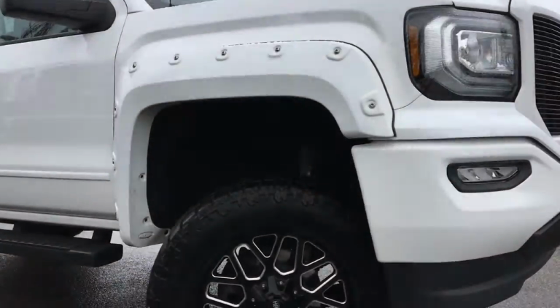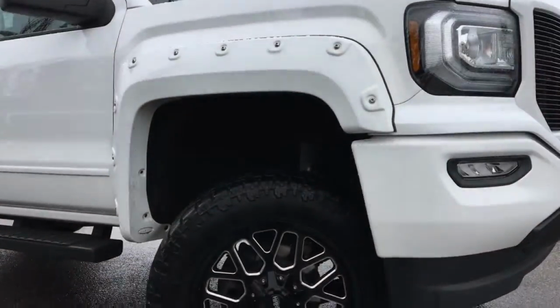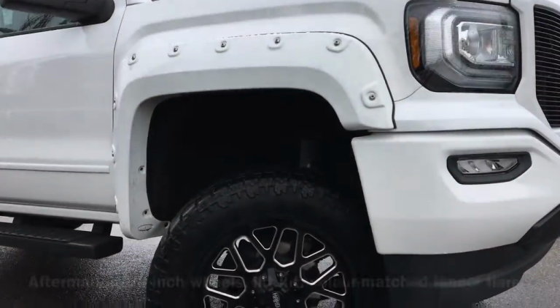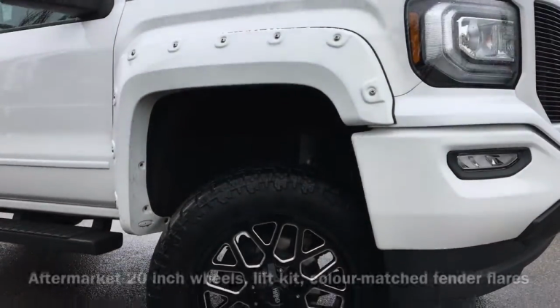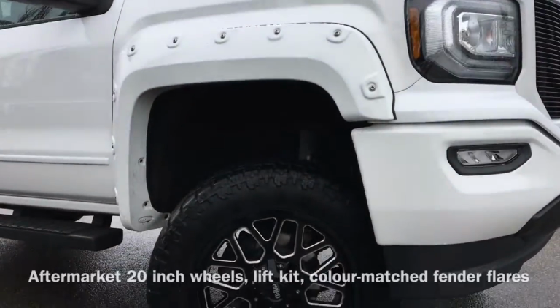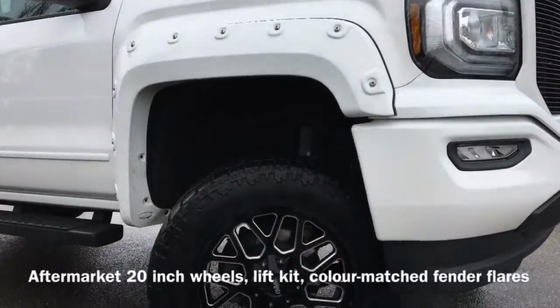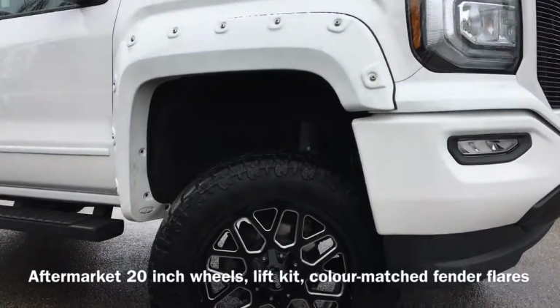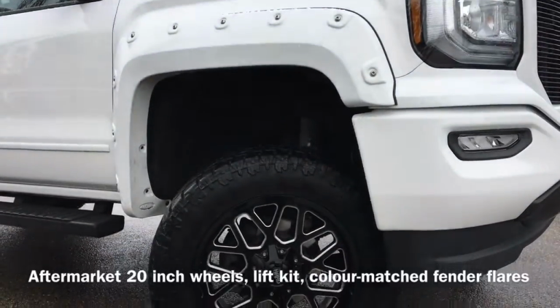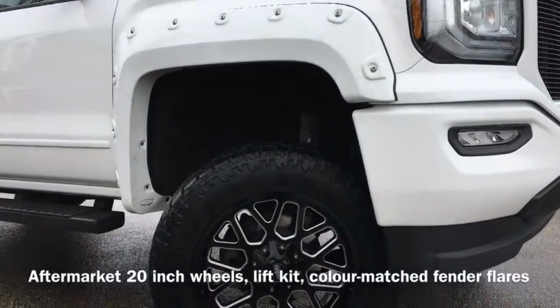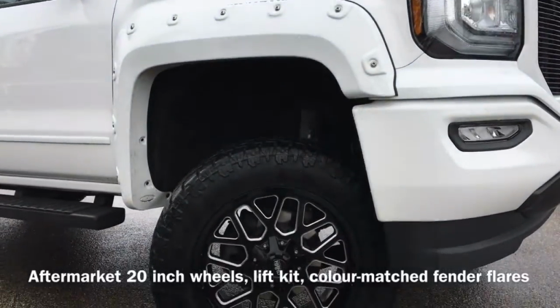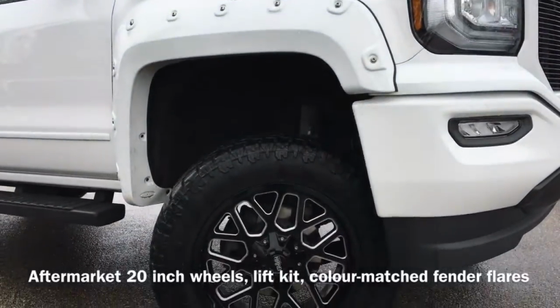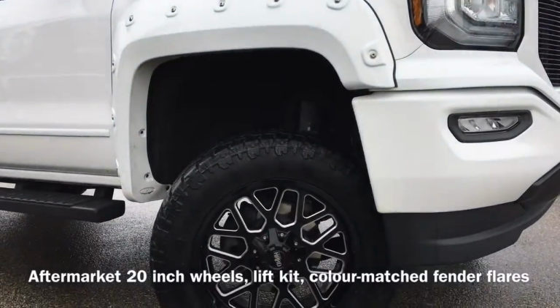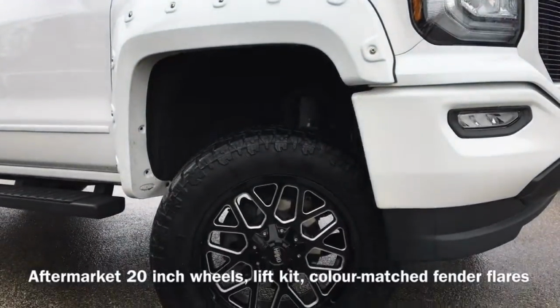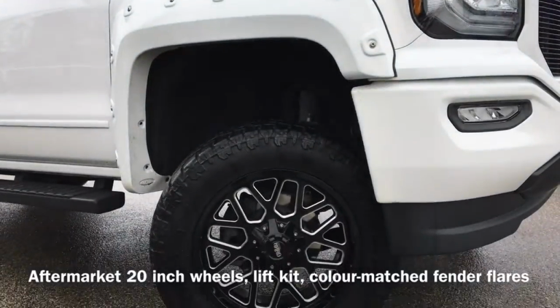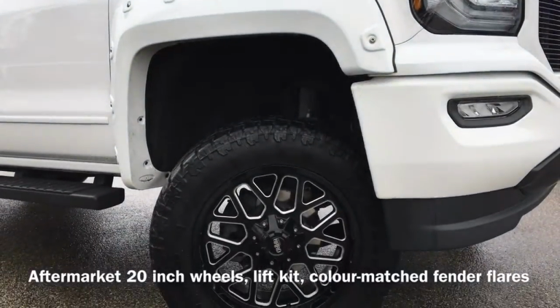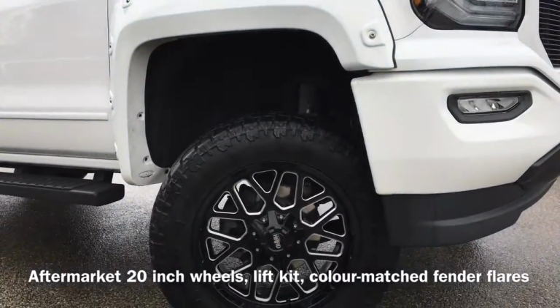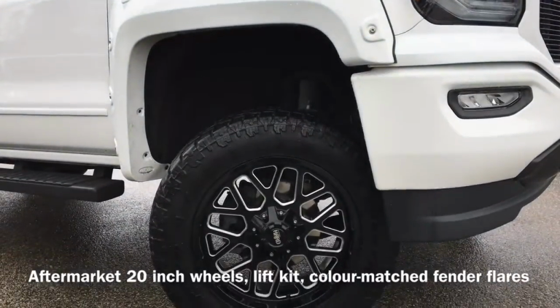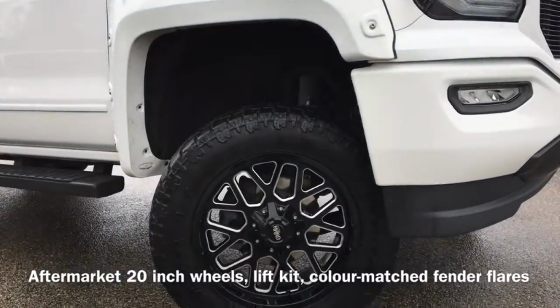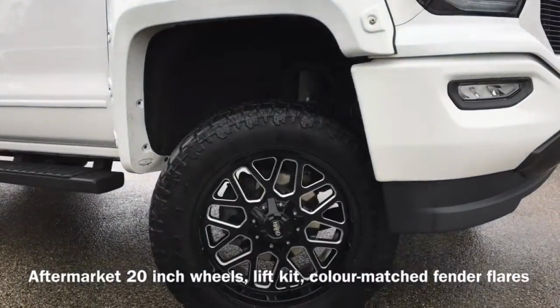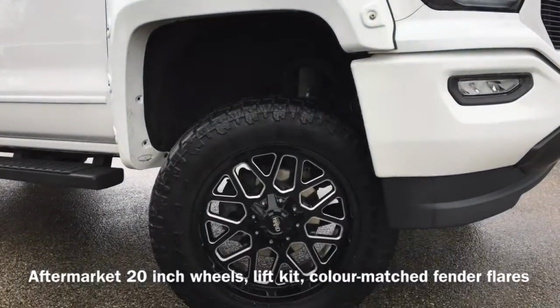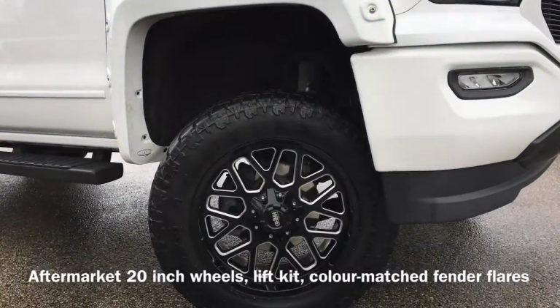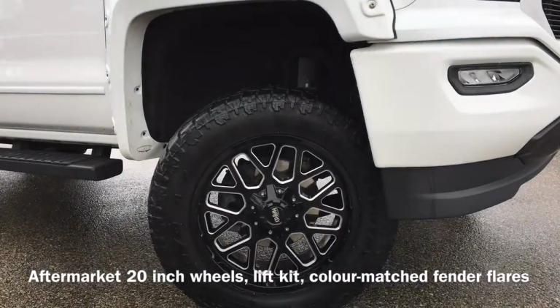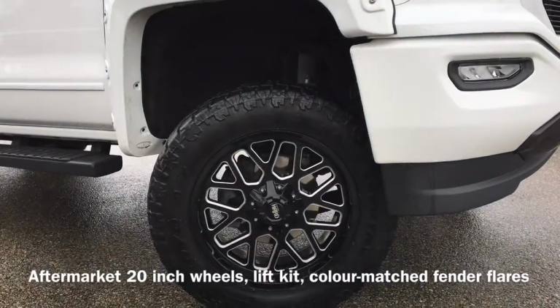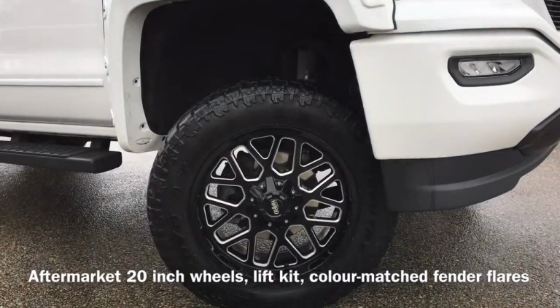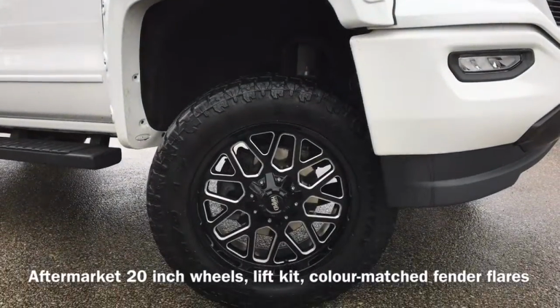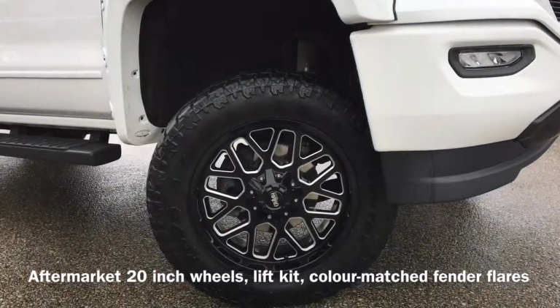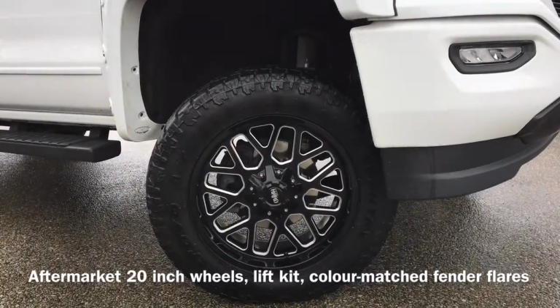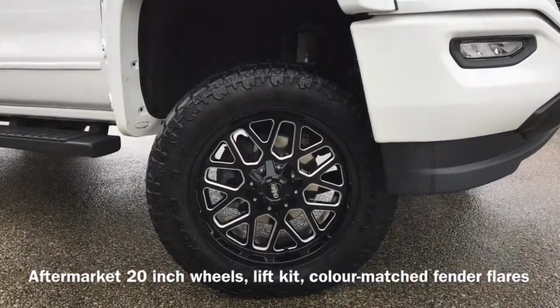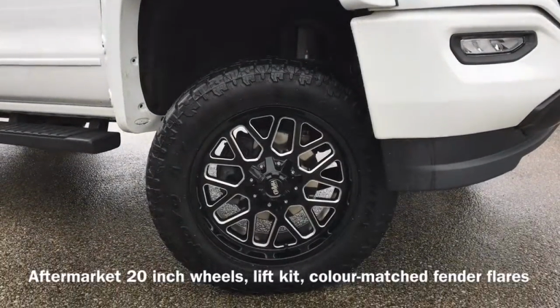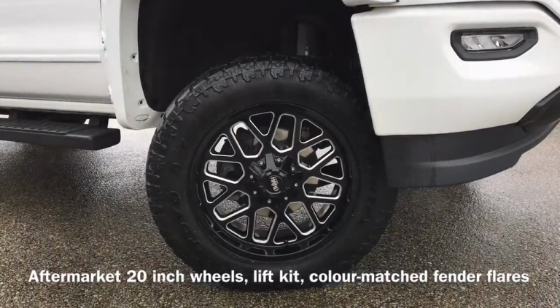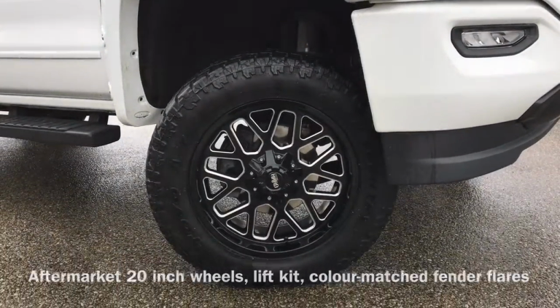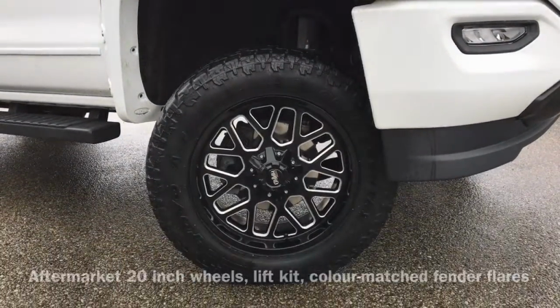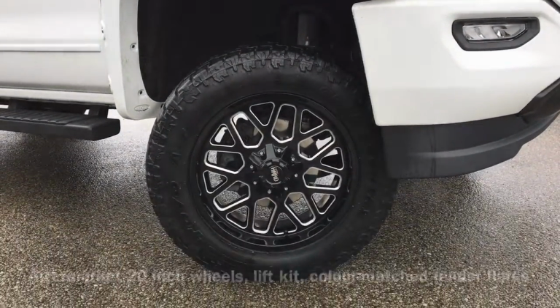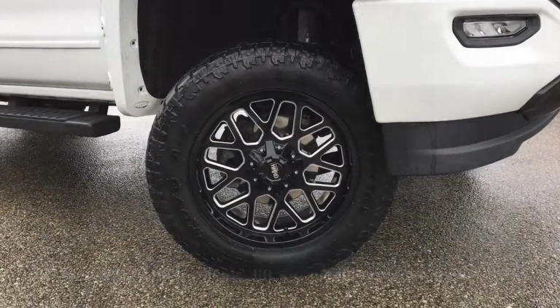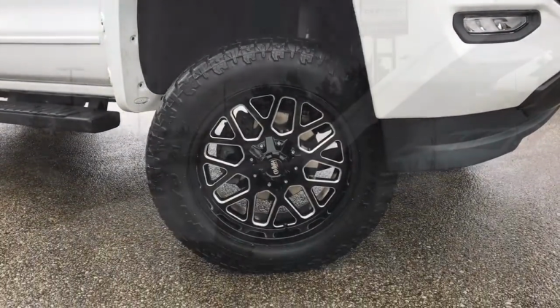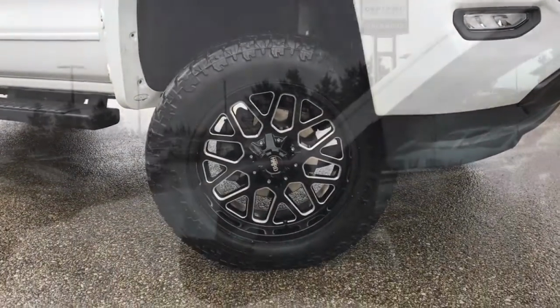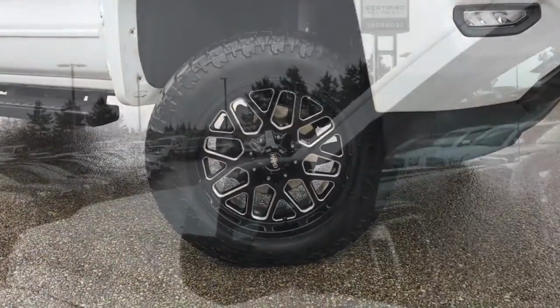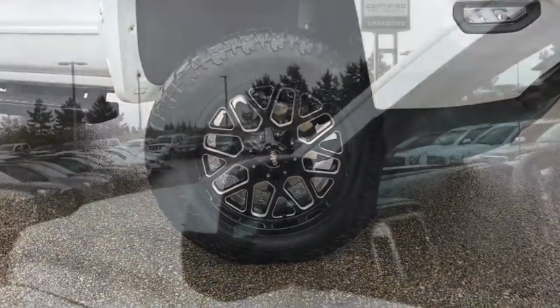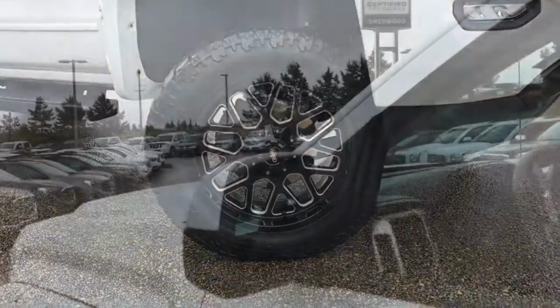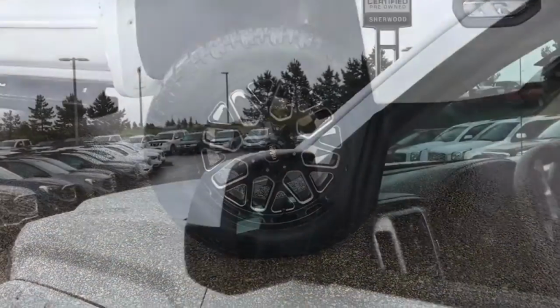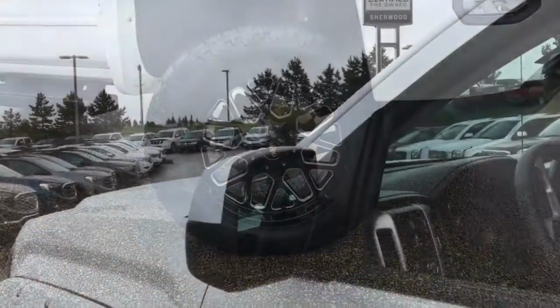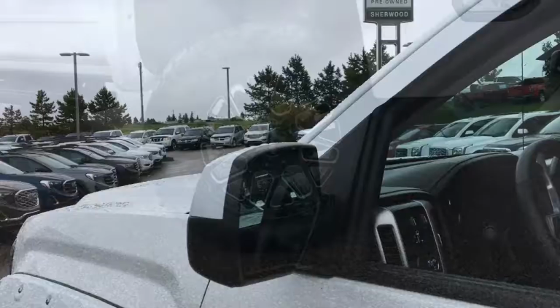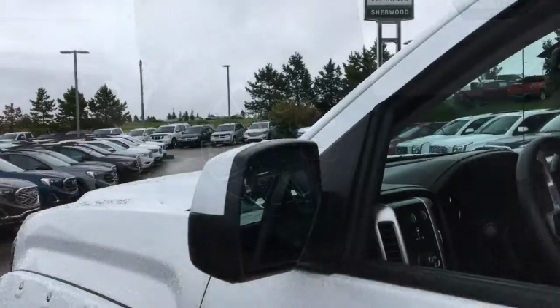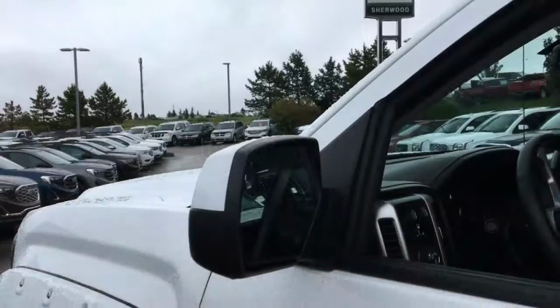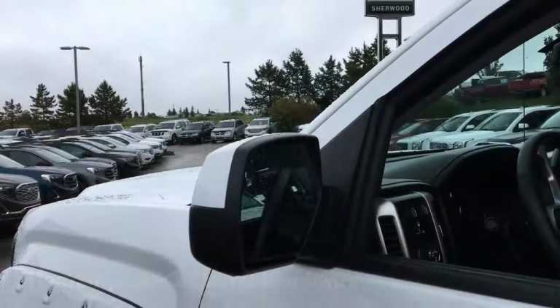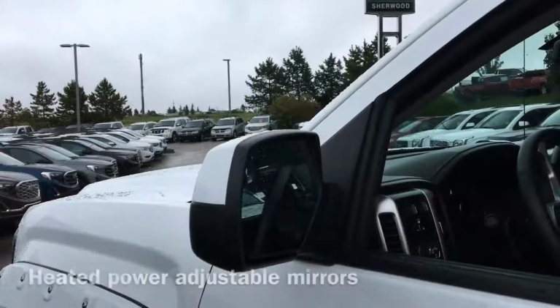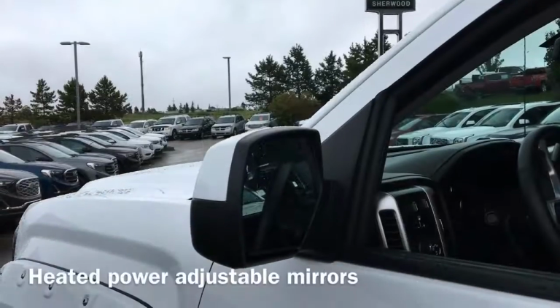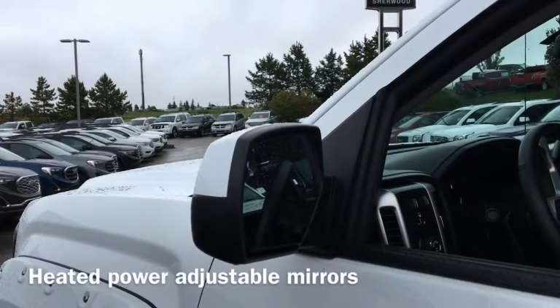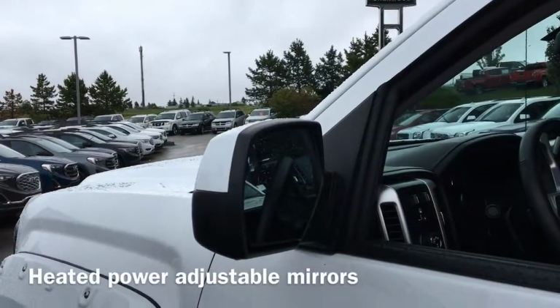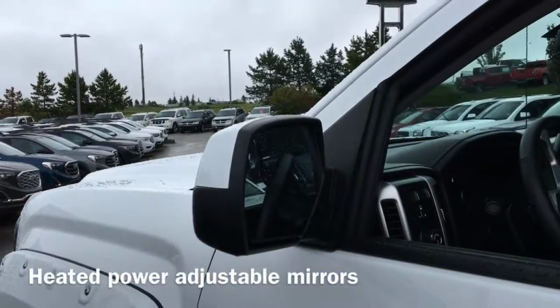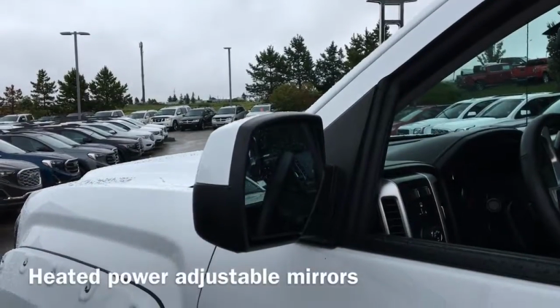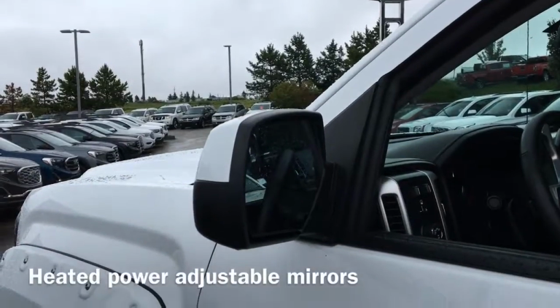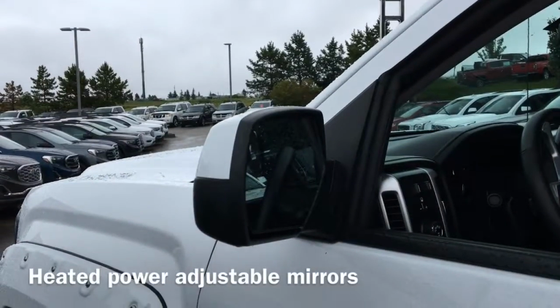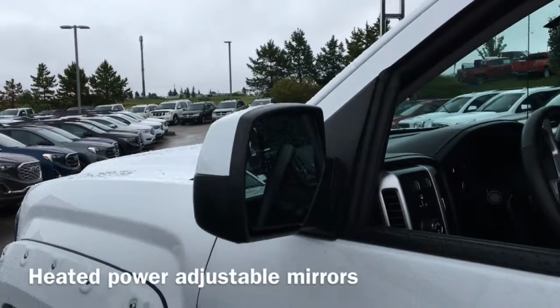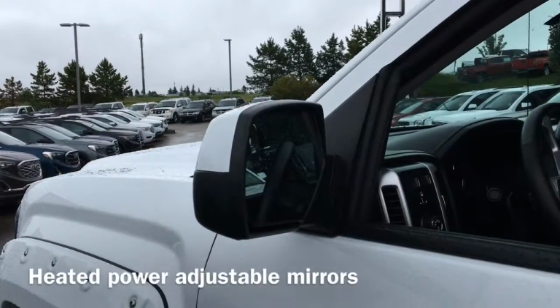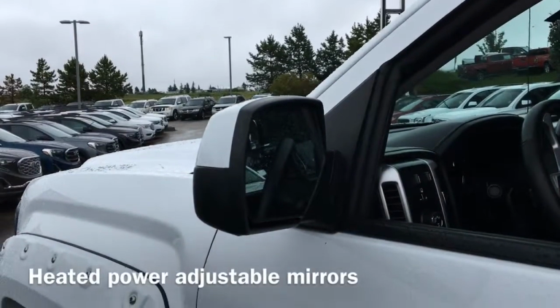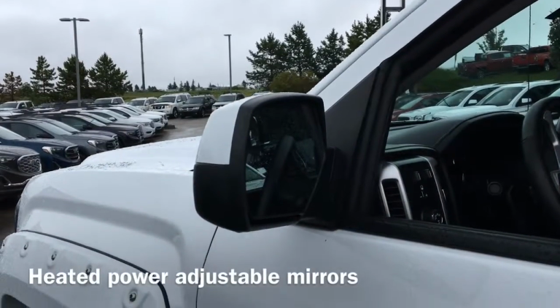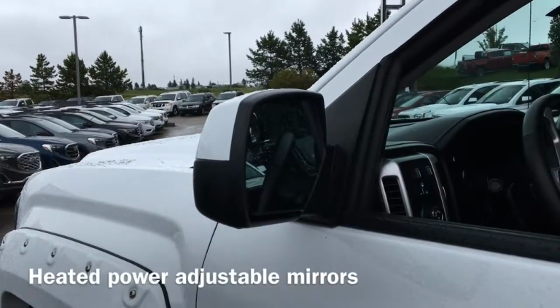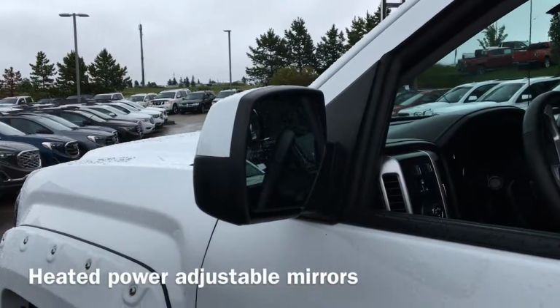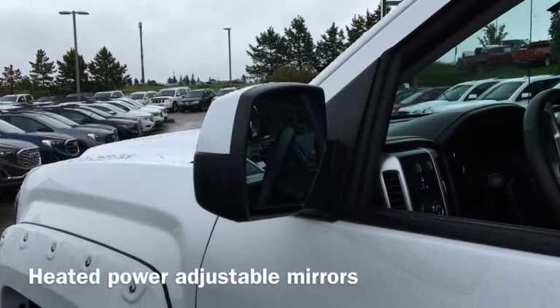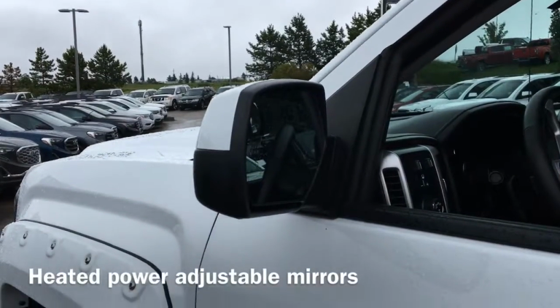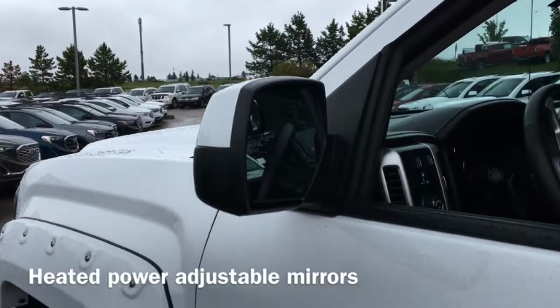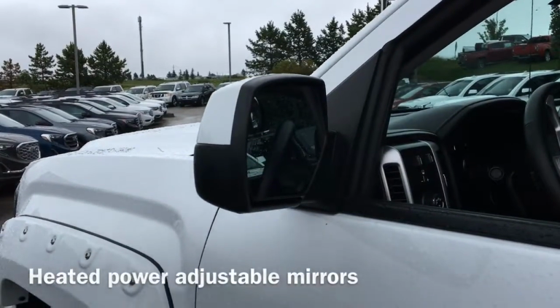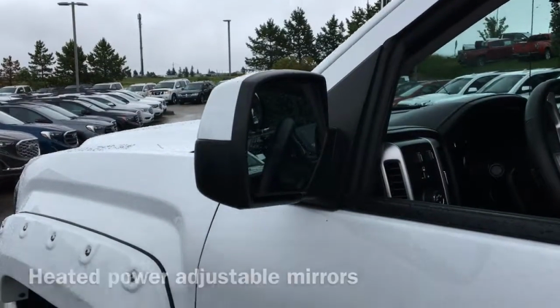Also equipped are aftermarket 20-inch wheels, color match fender flares and a lift kit. We also have heated power adjustable mirrors.